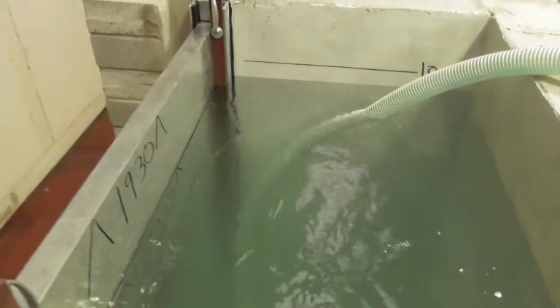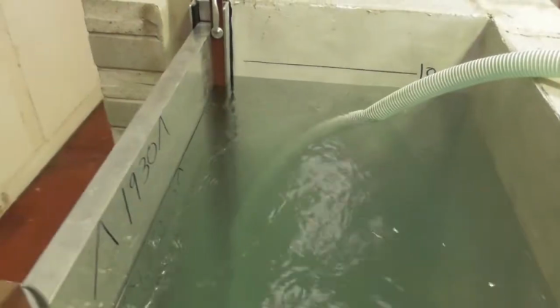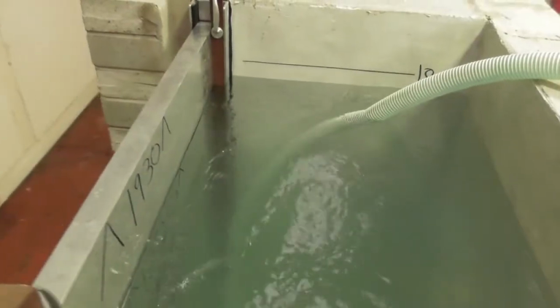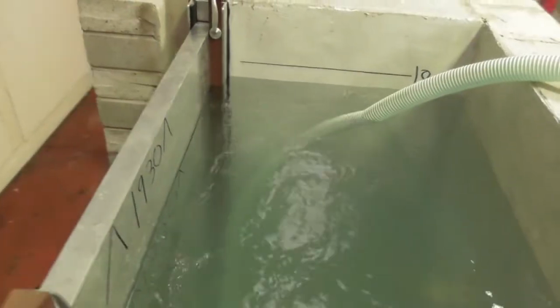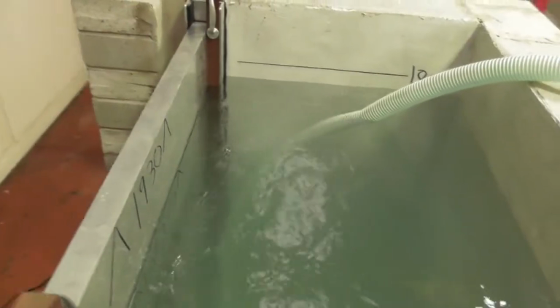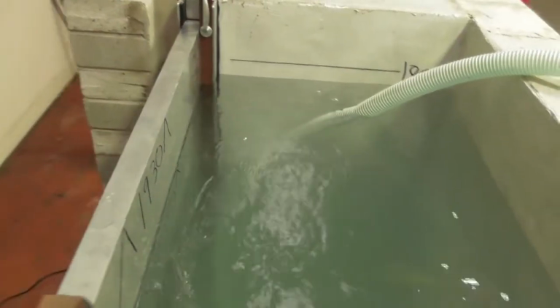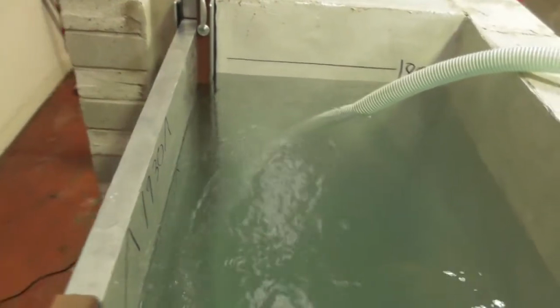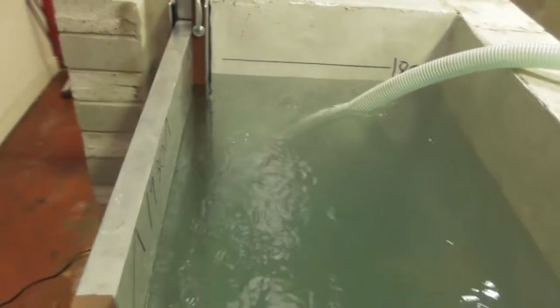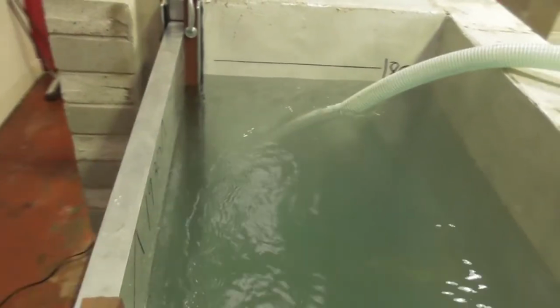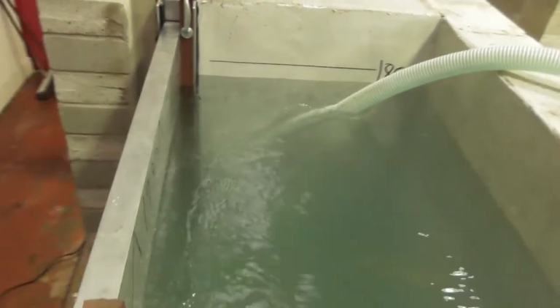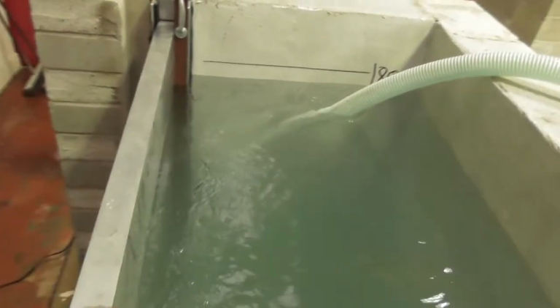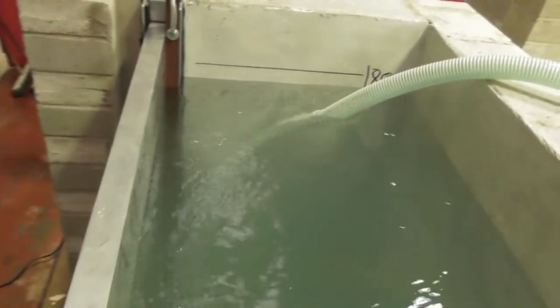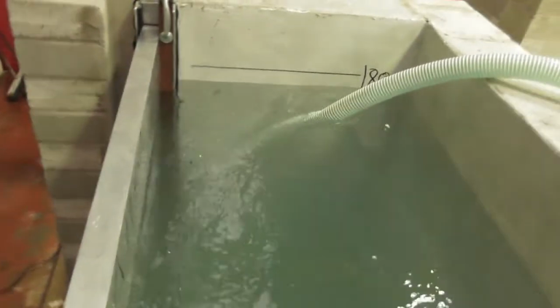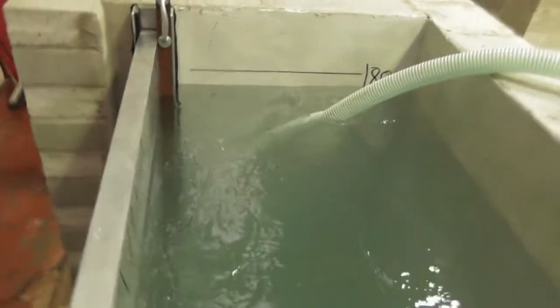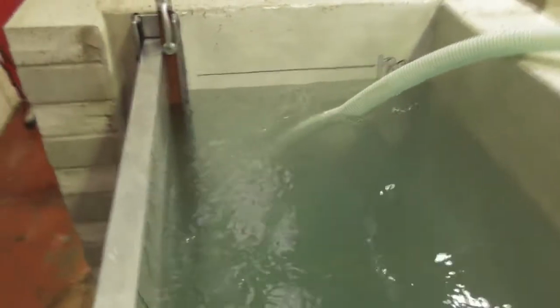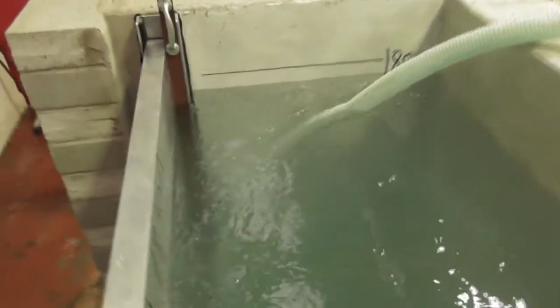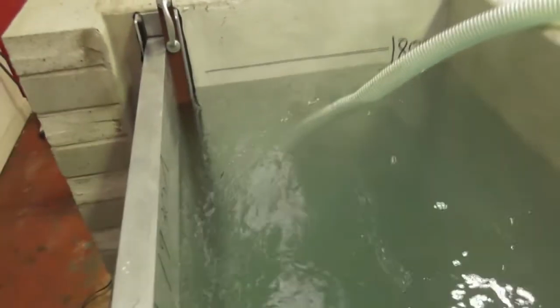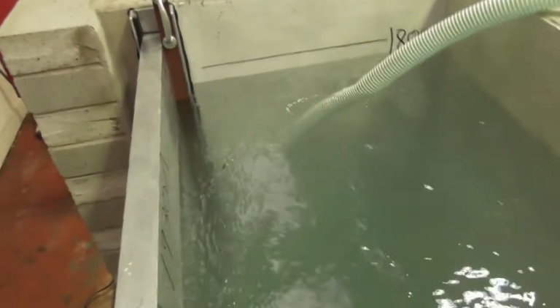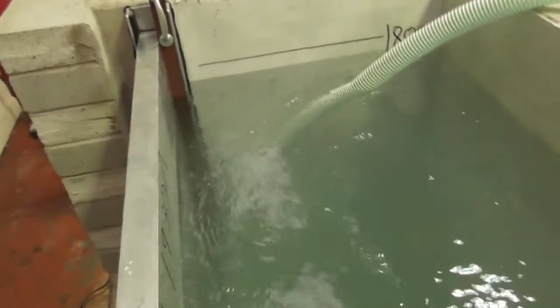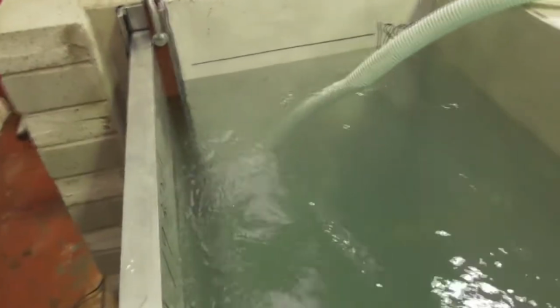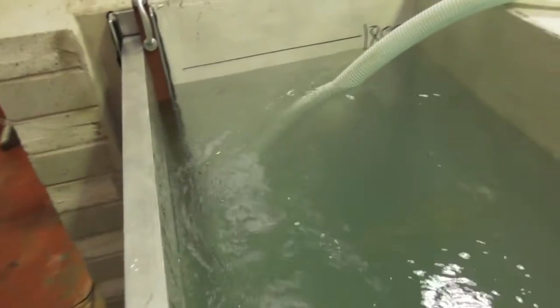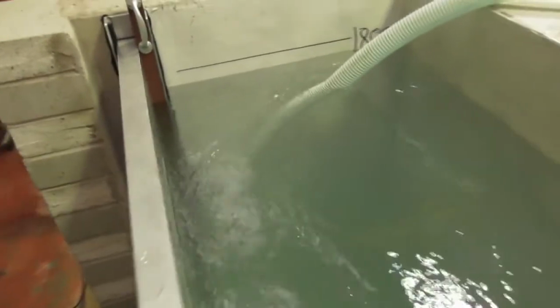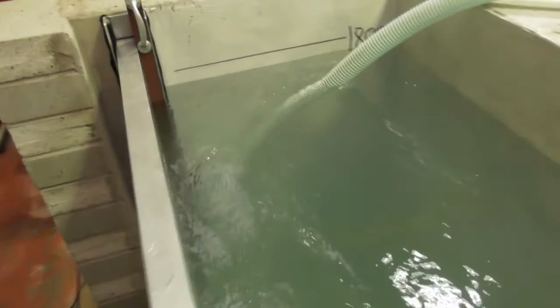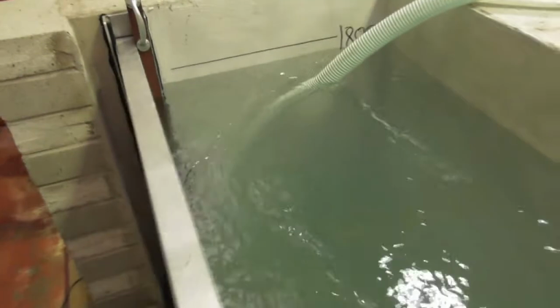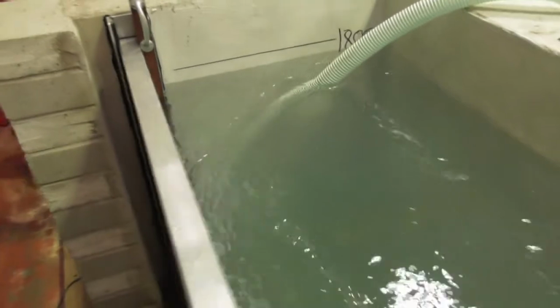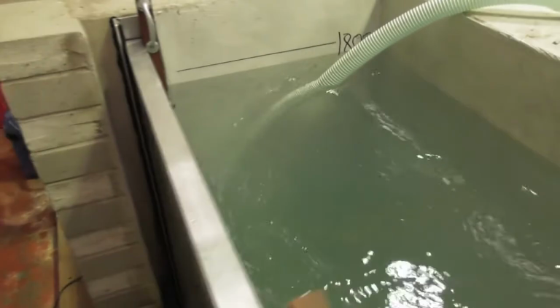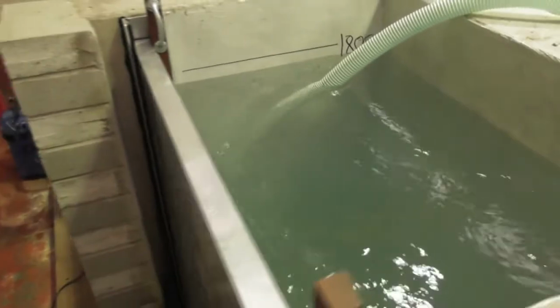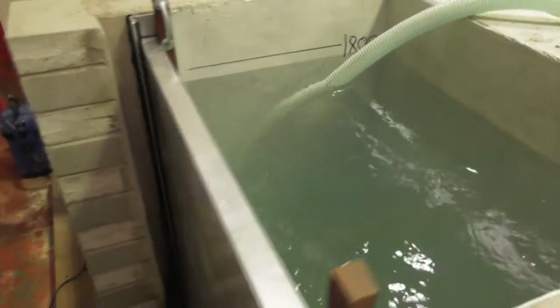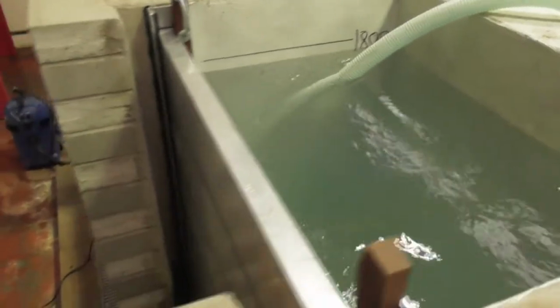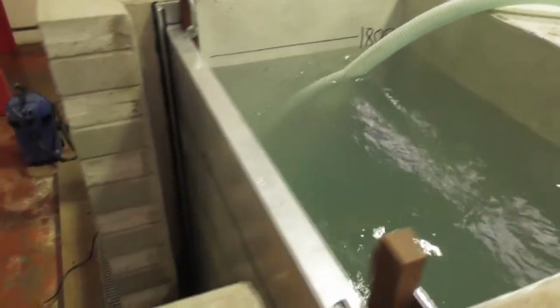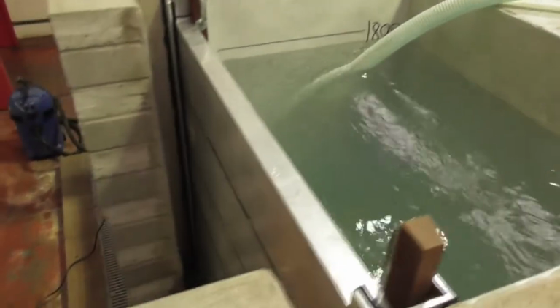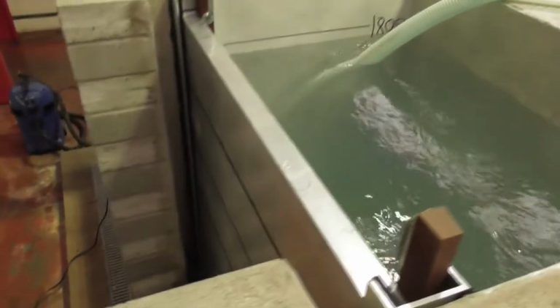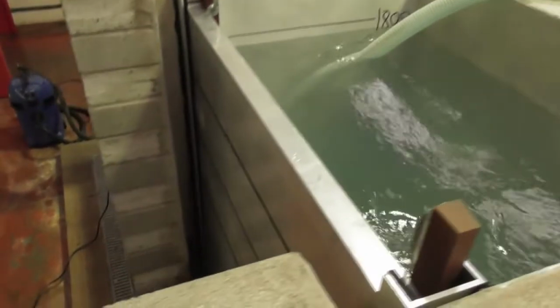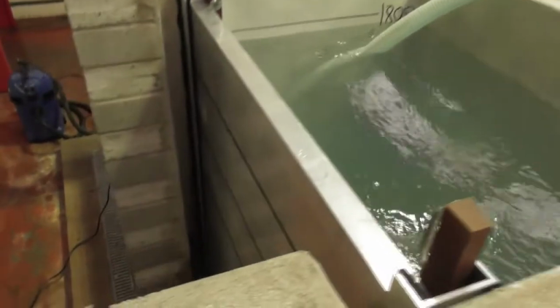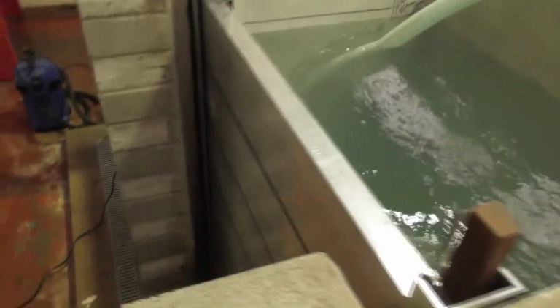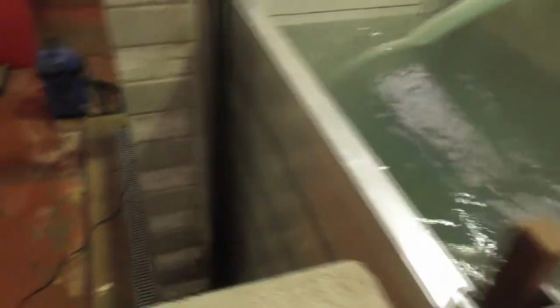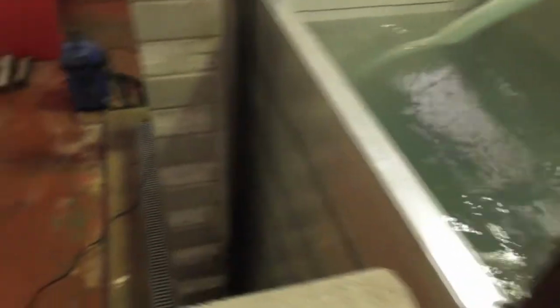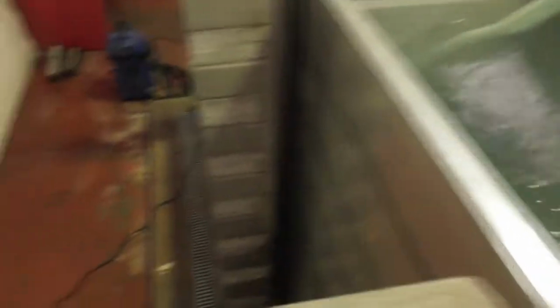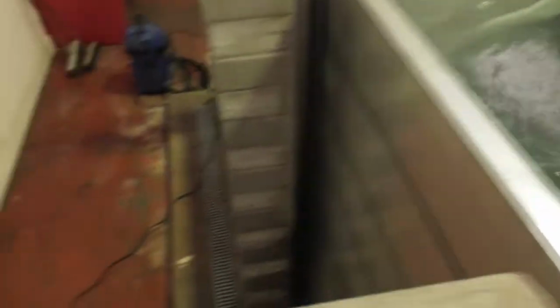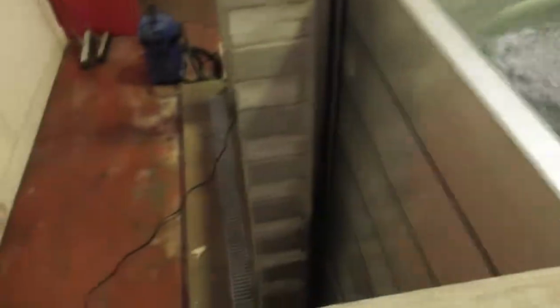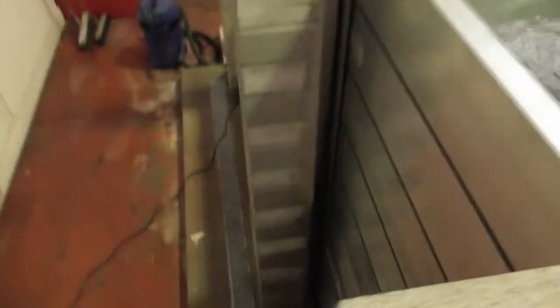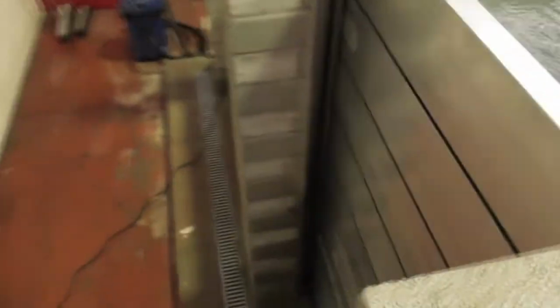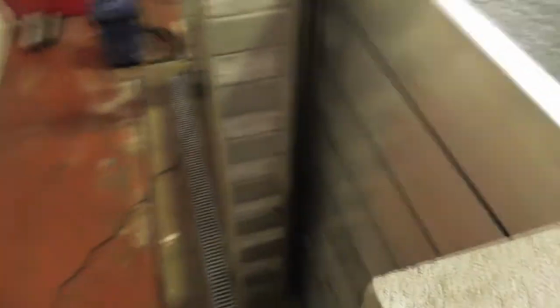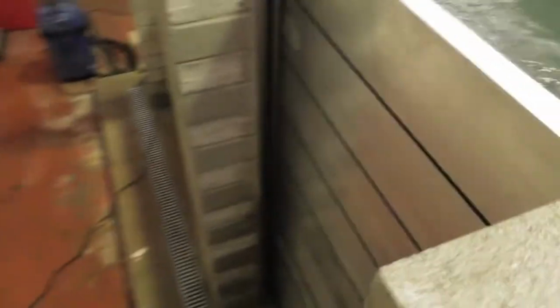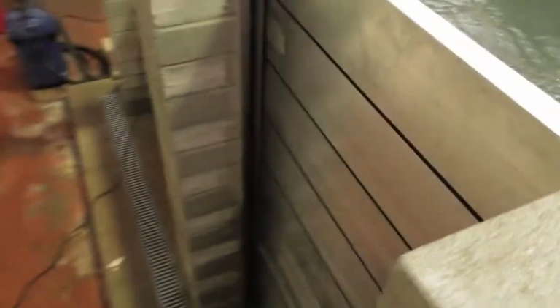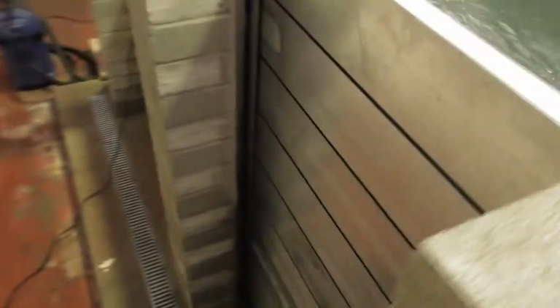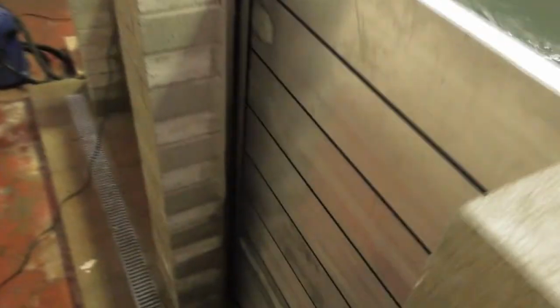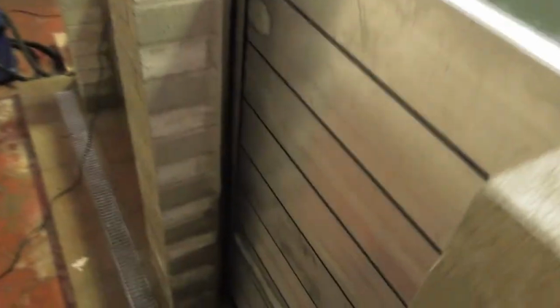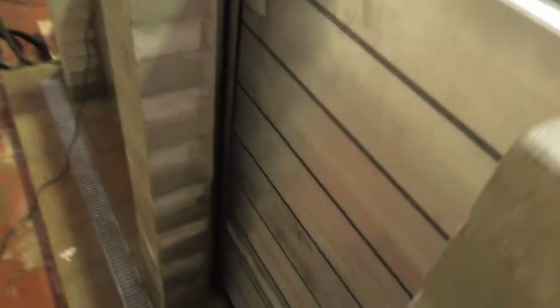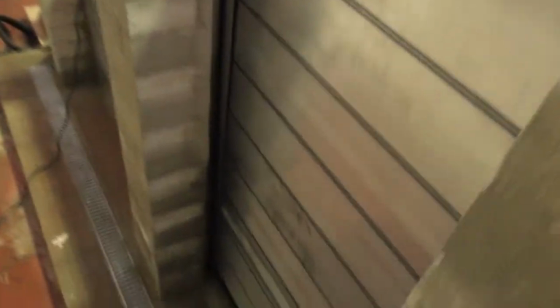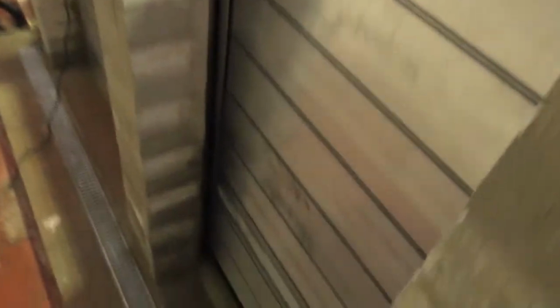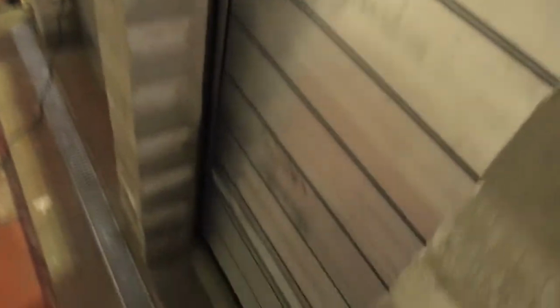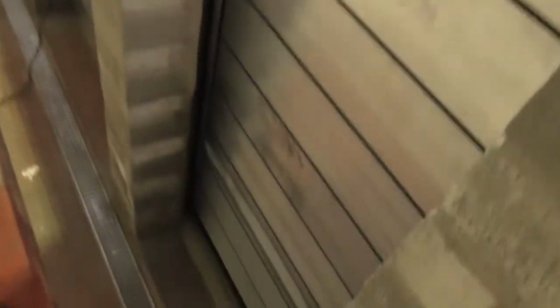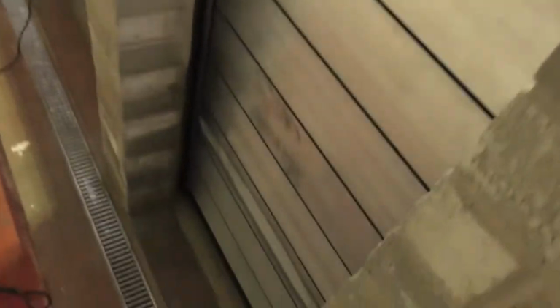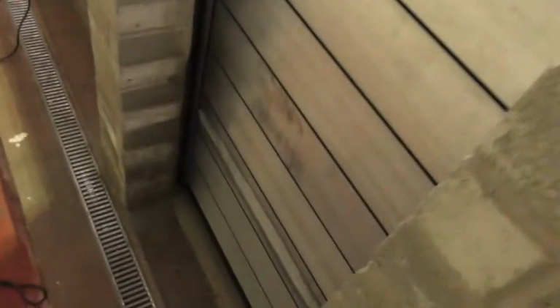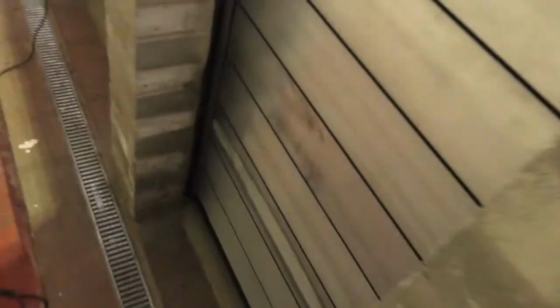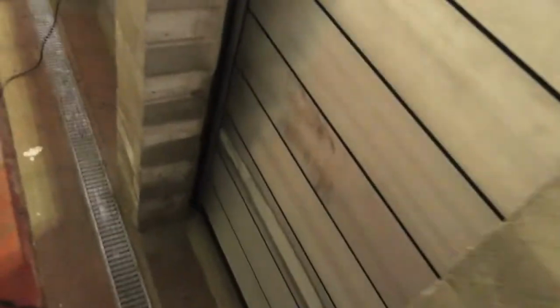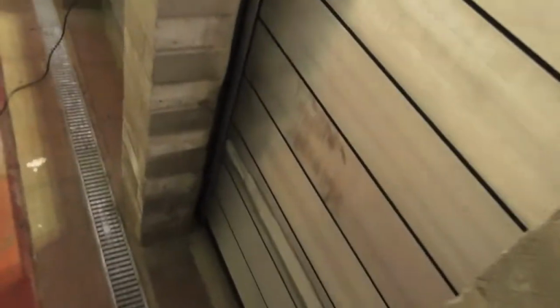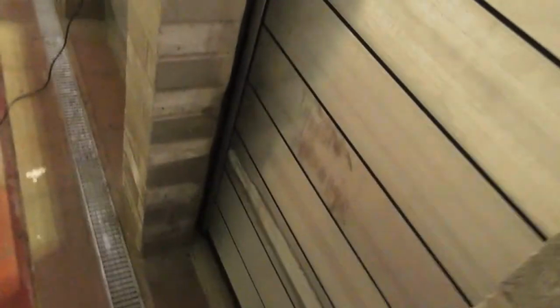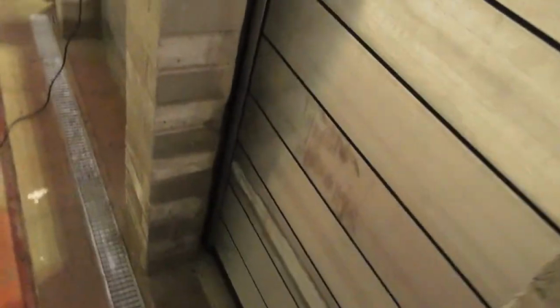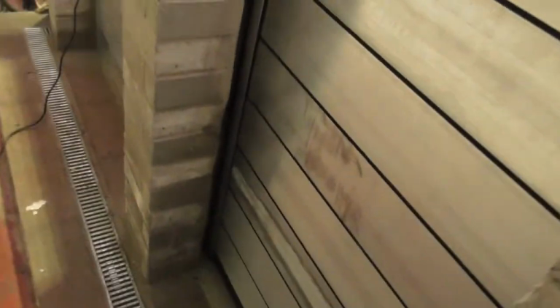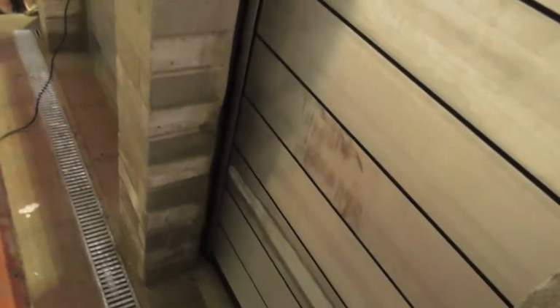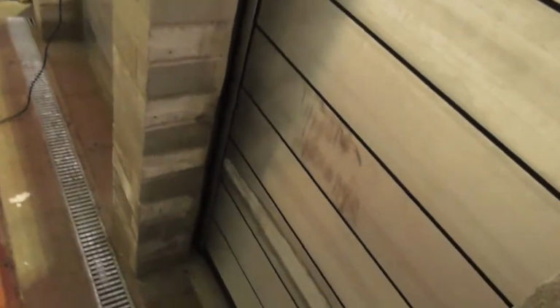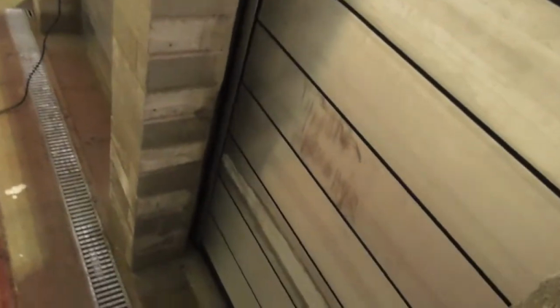We are now coming up to 1,800mm of water. And I will just show you that there is no leak coming from the bottom.